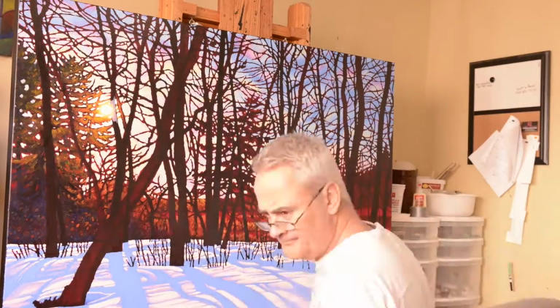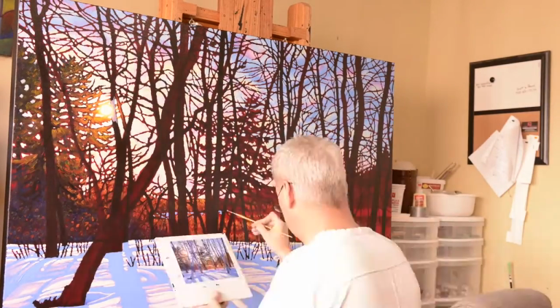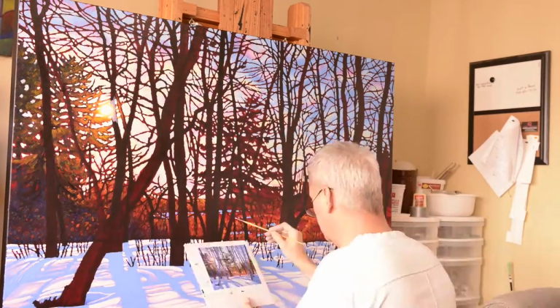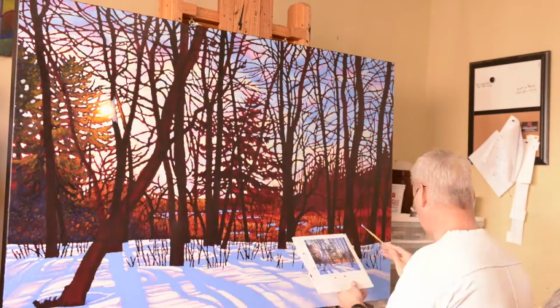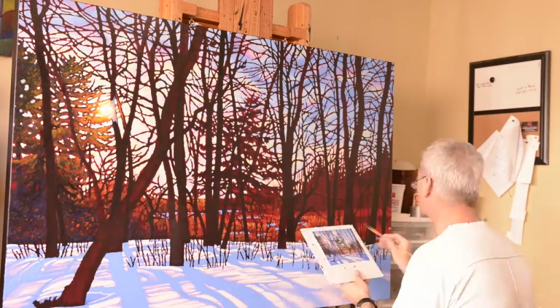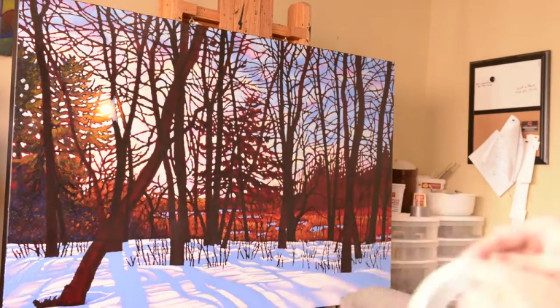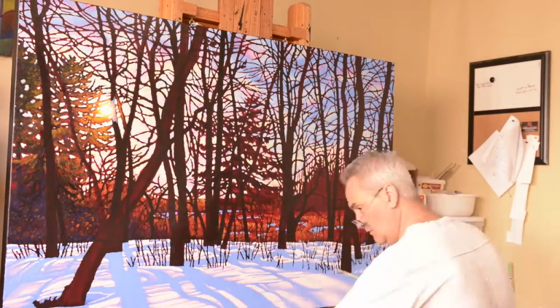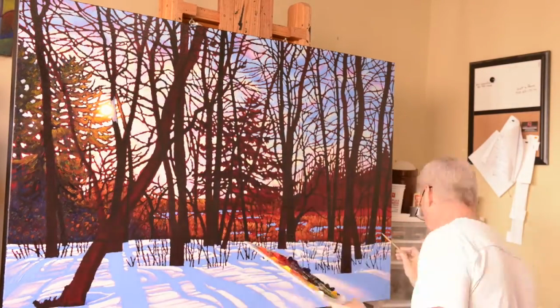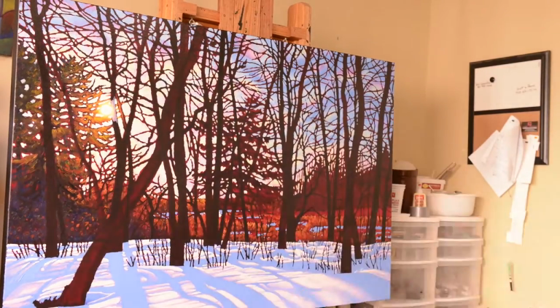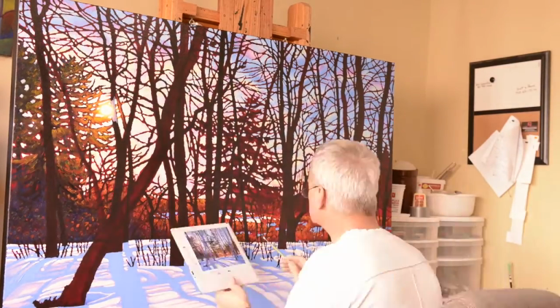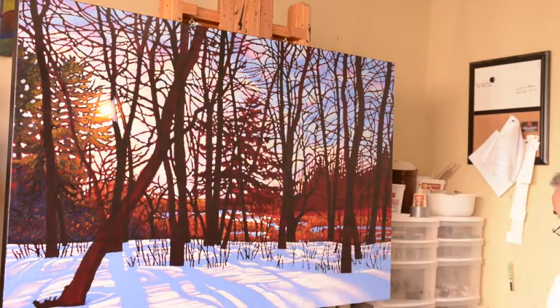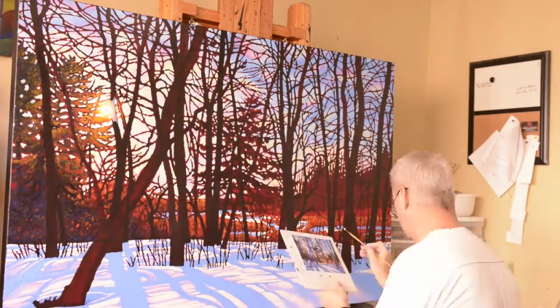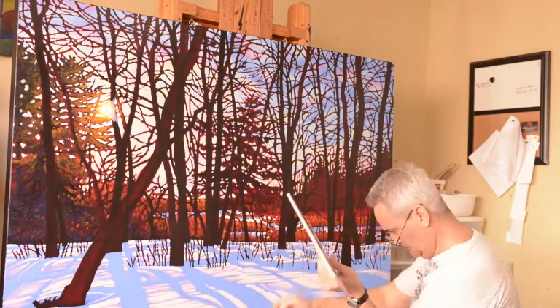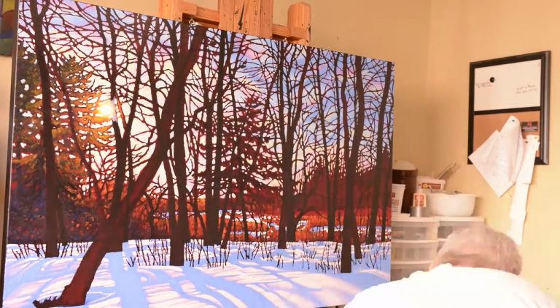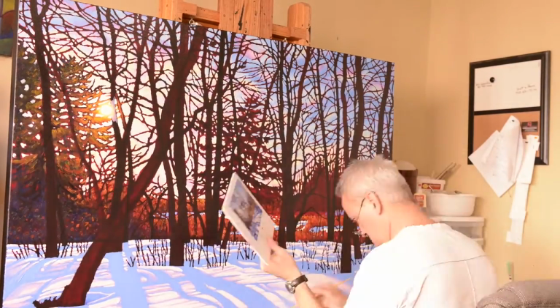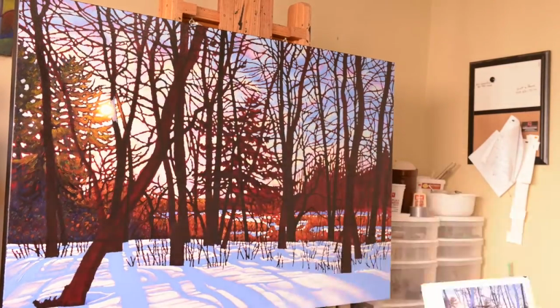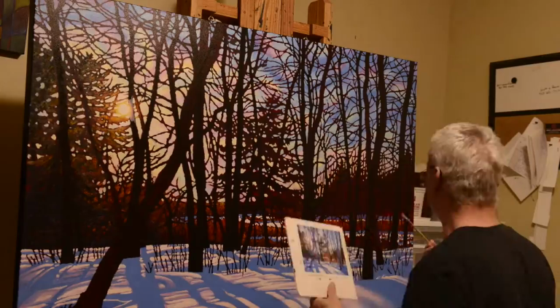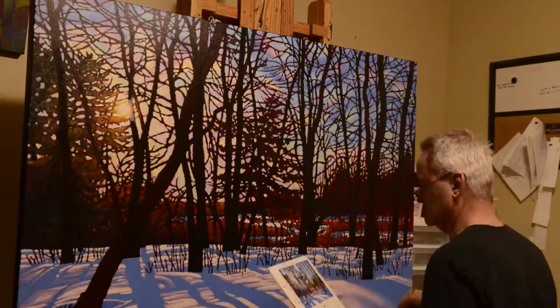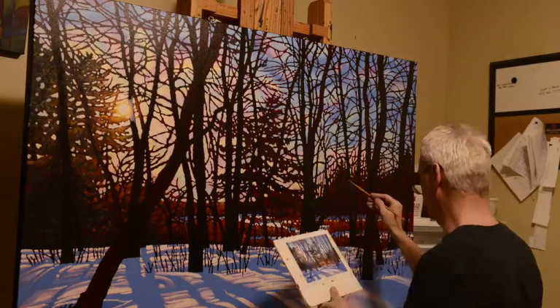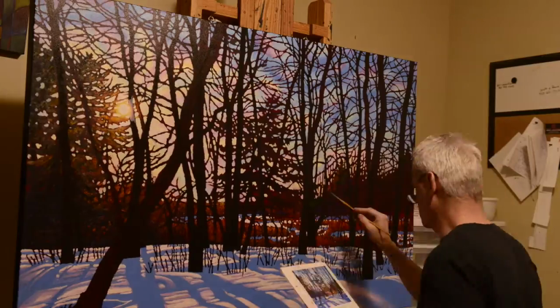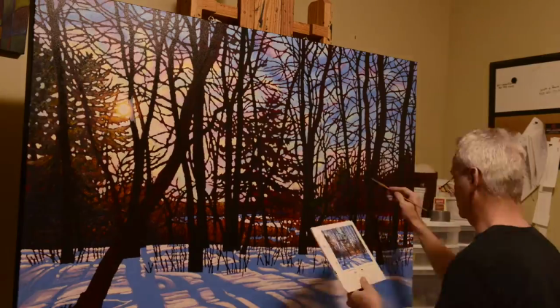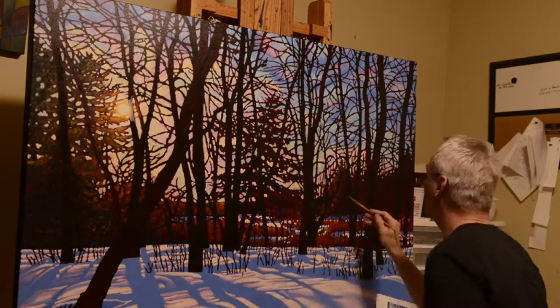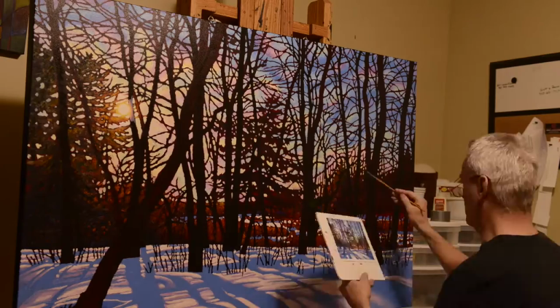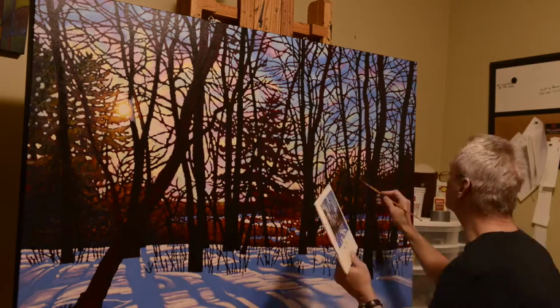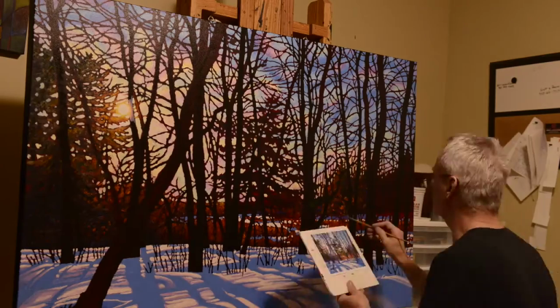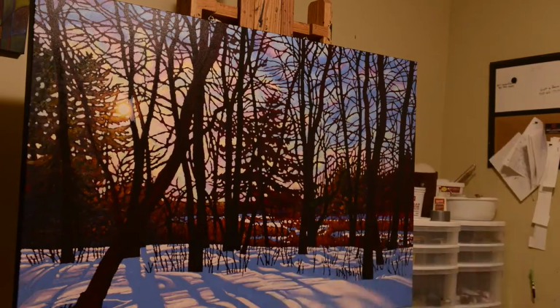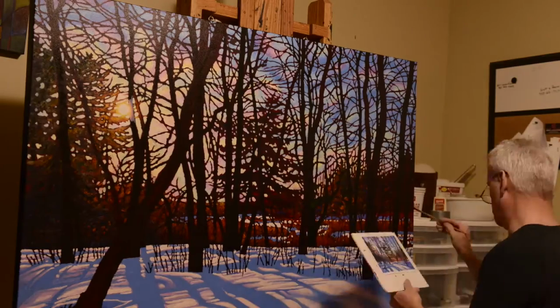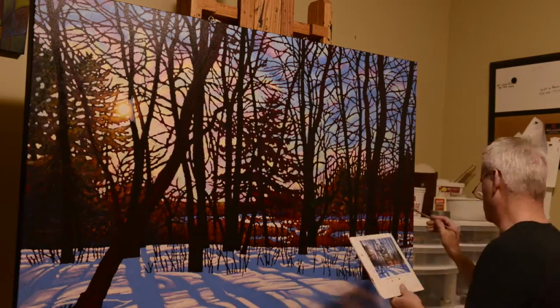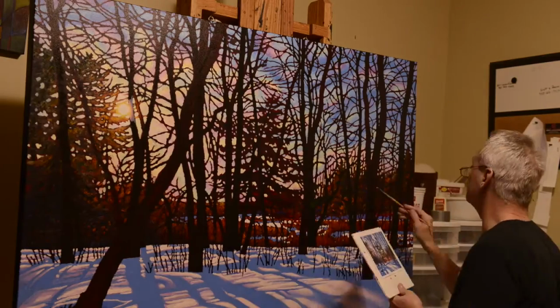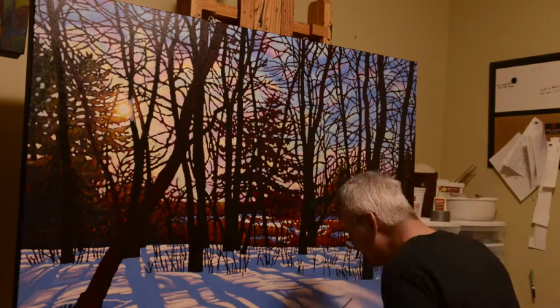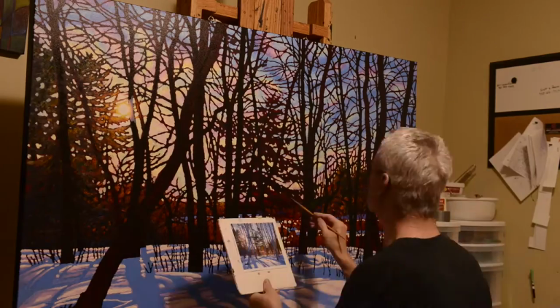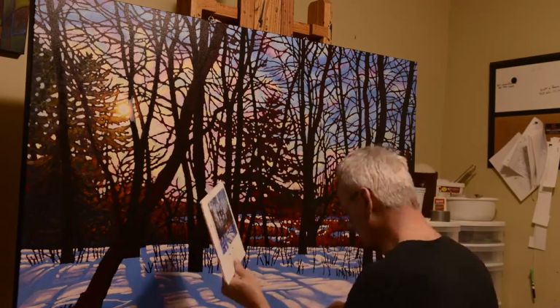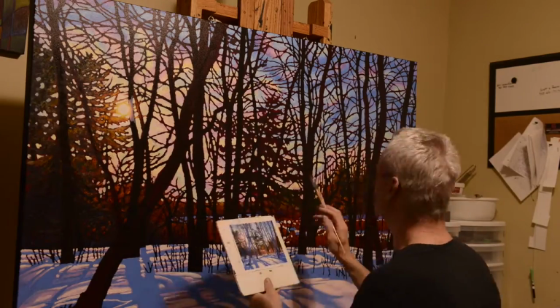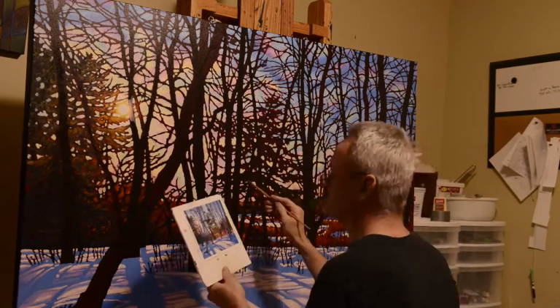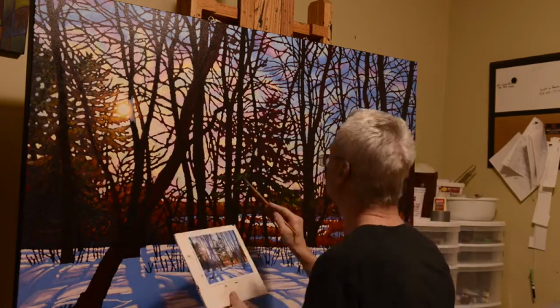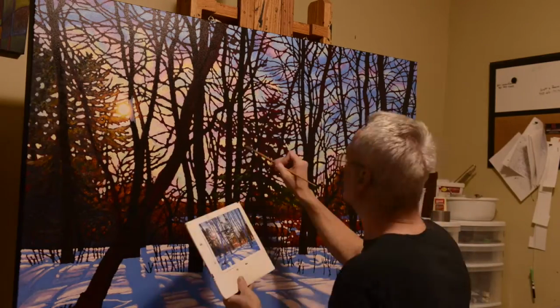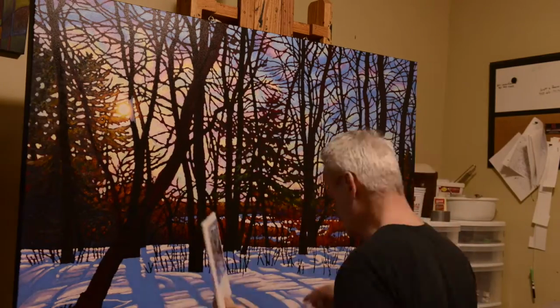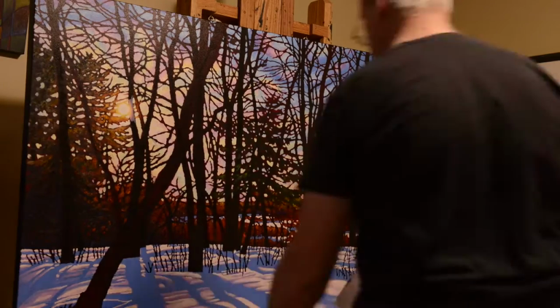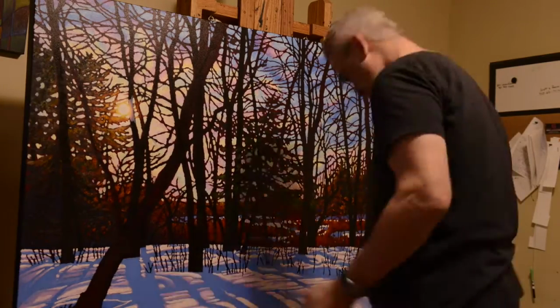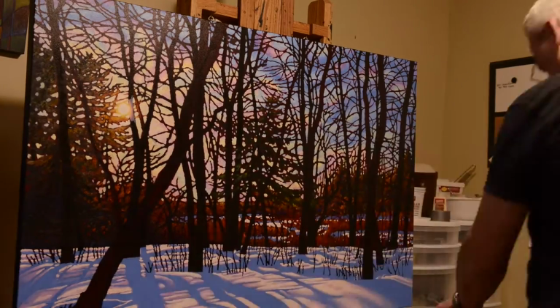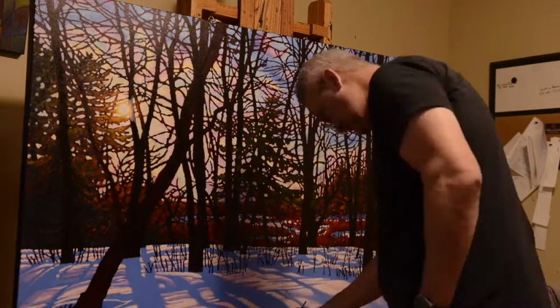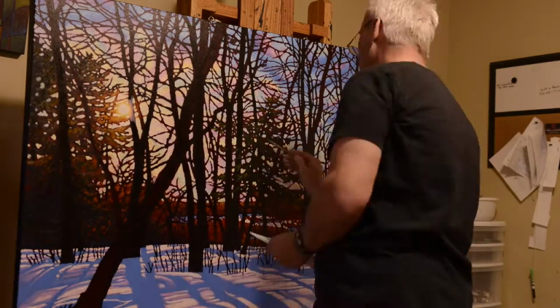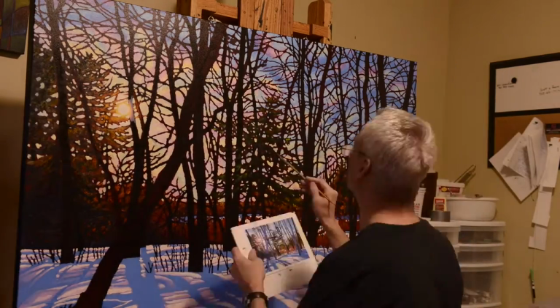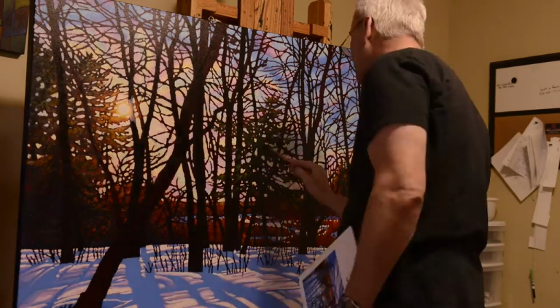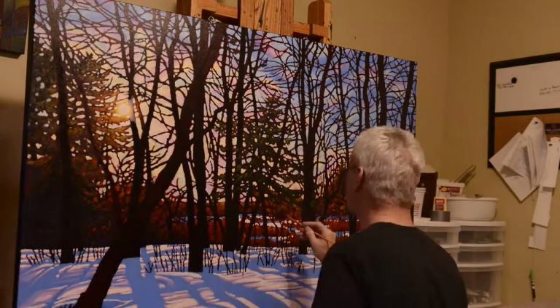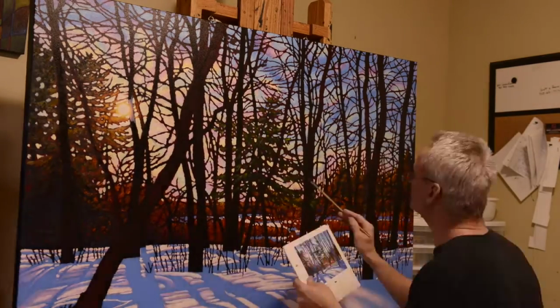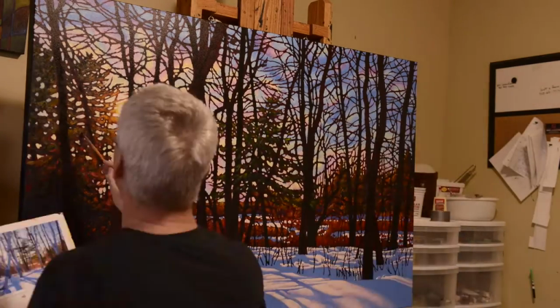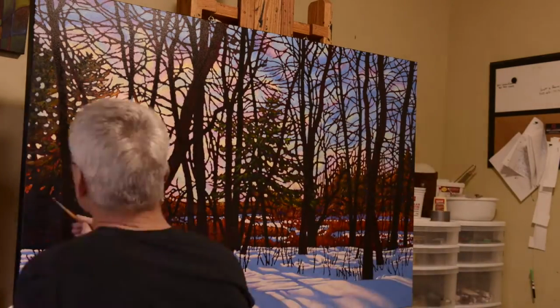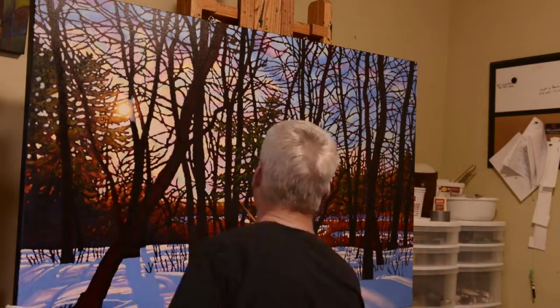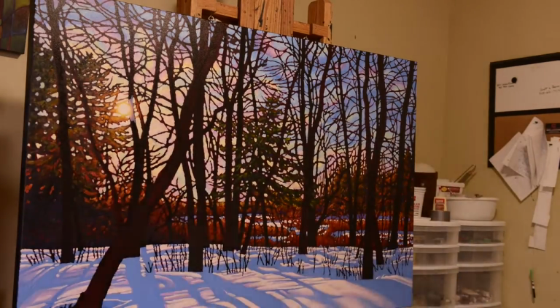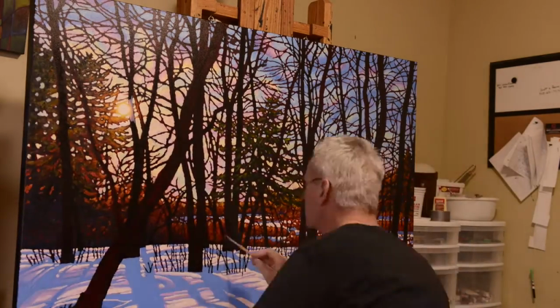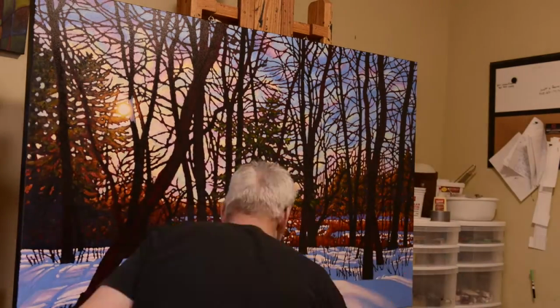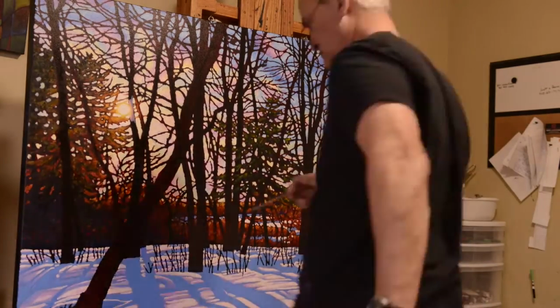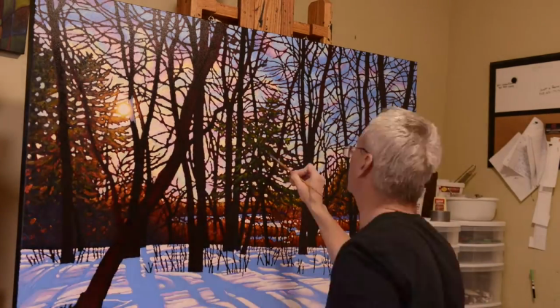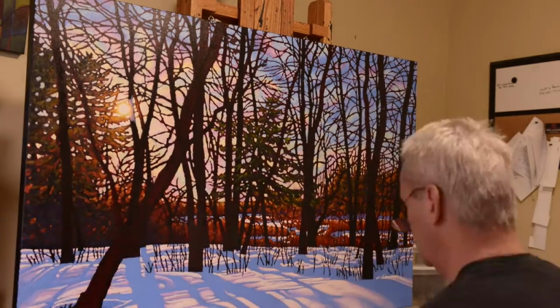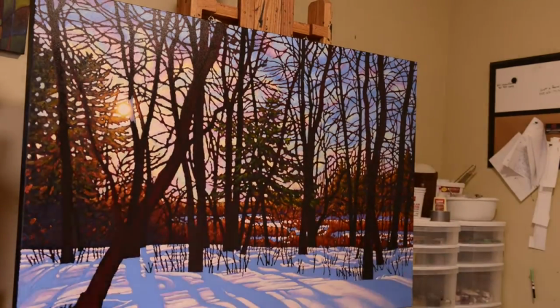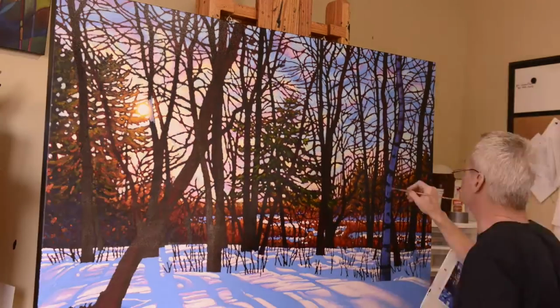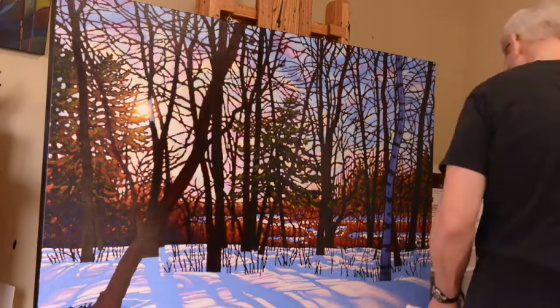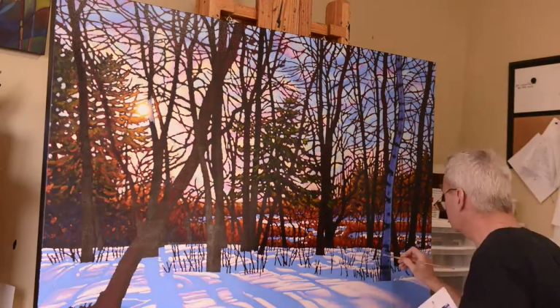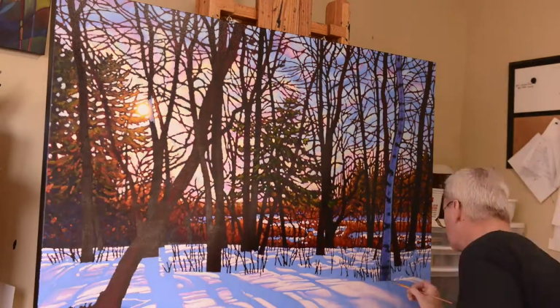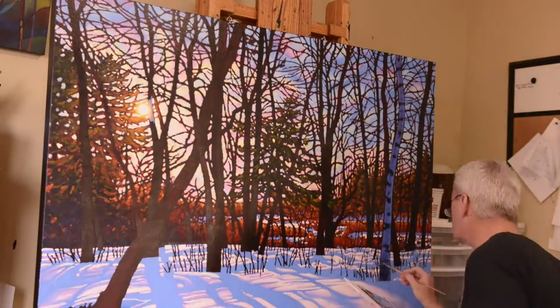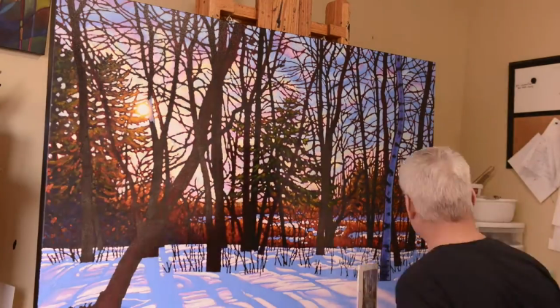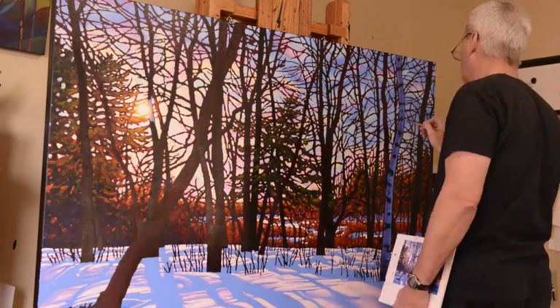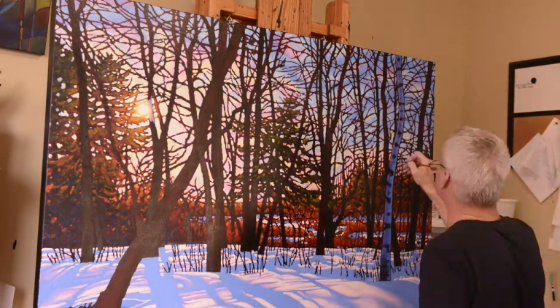Then we block in the distant marsh, put the snow in there, and finish off the rest of the background.